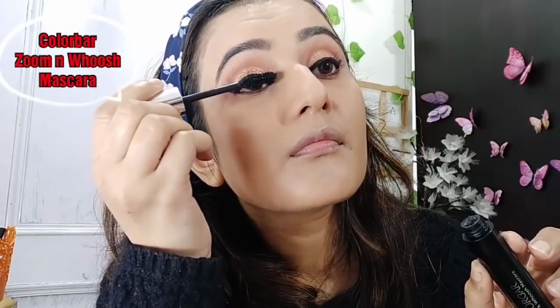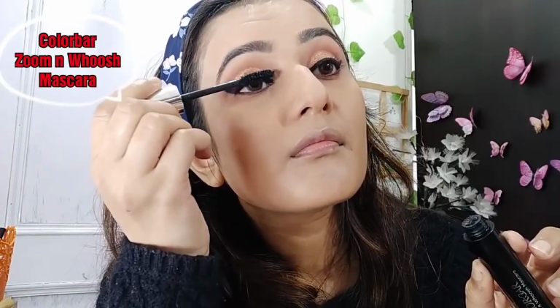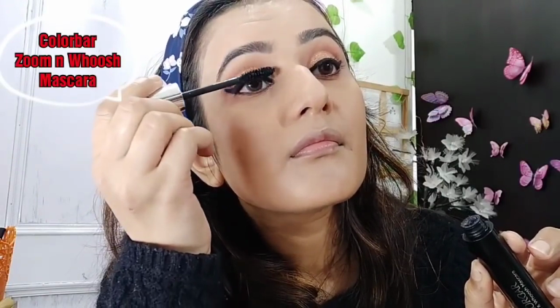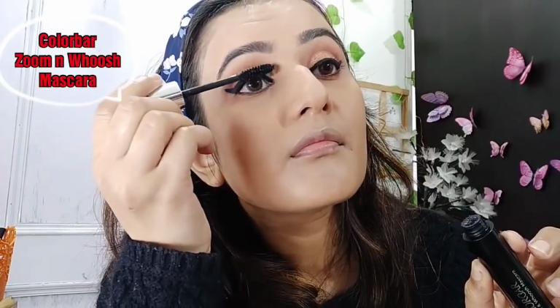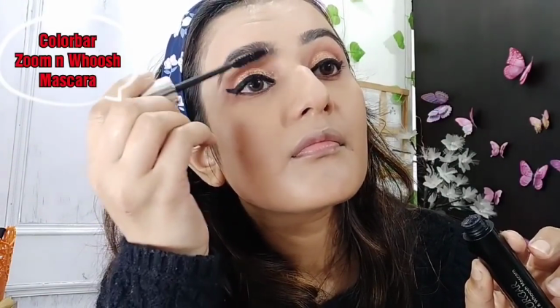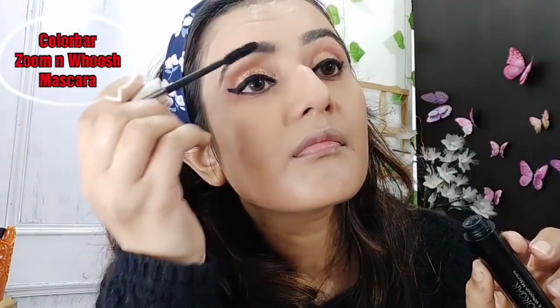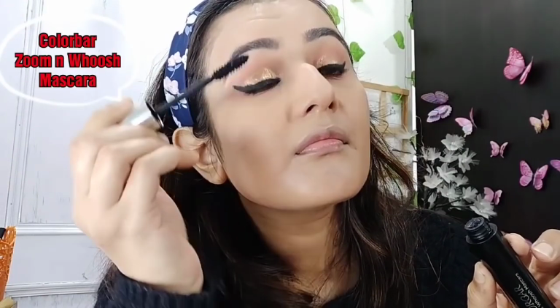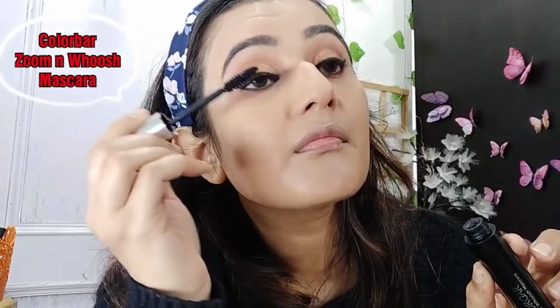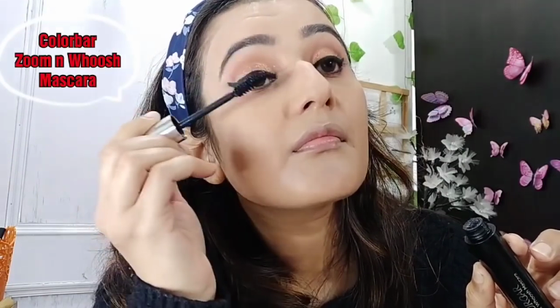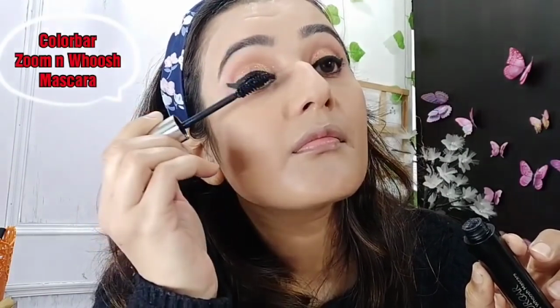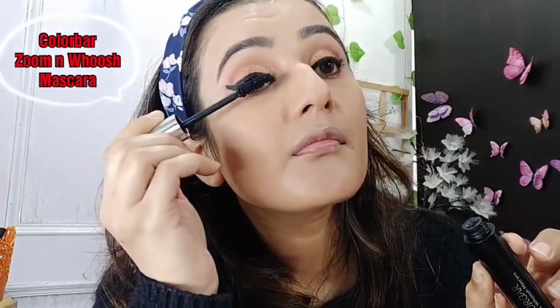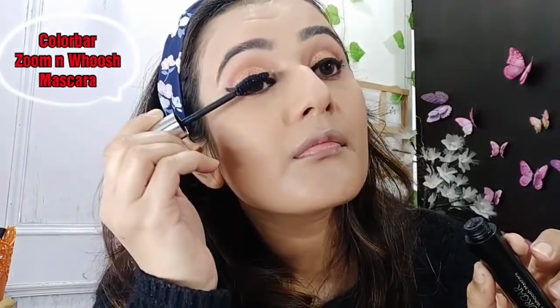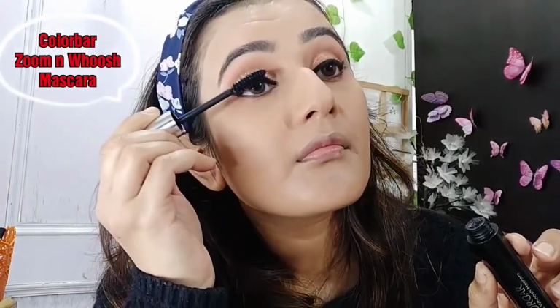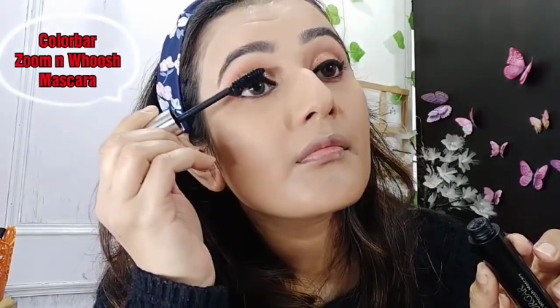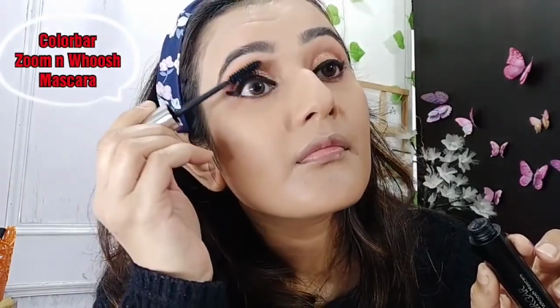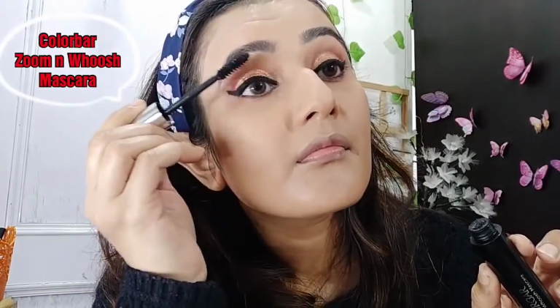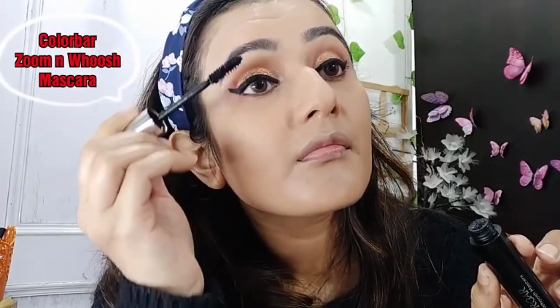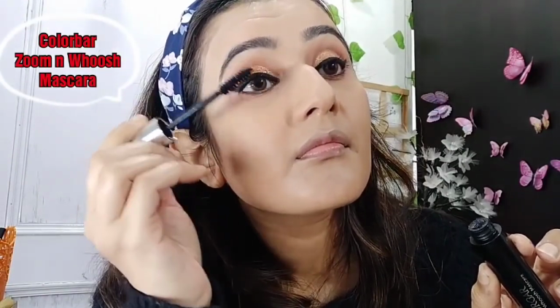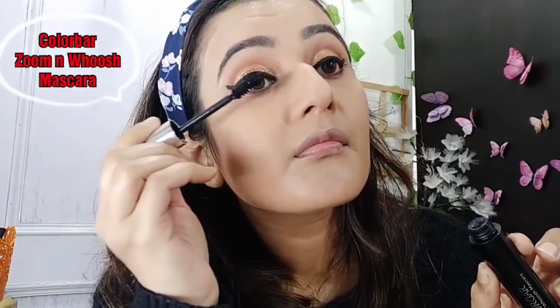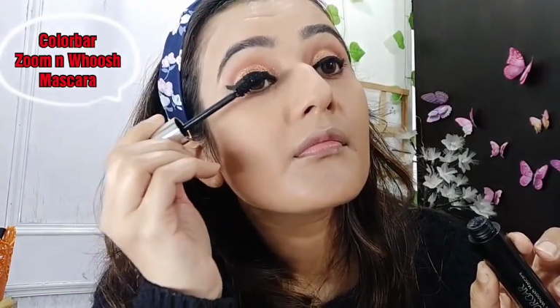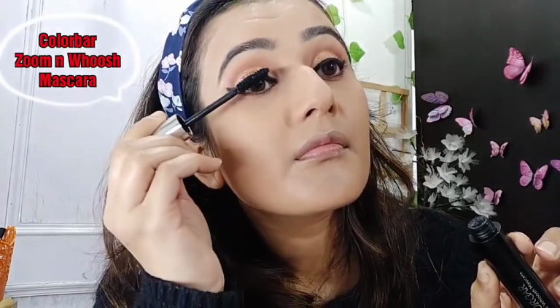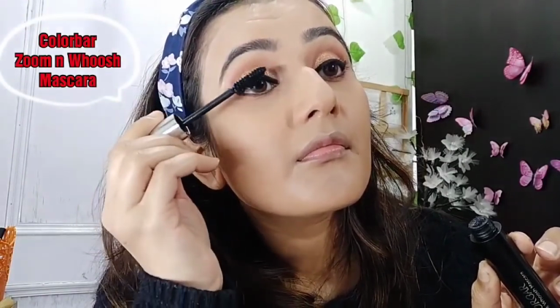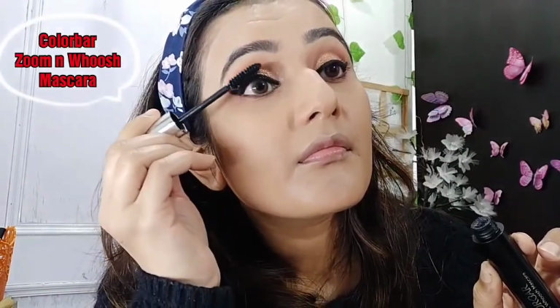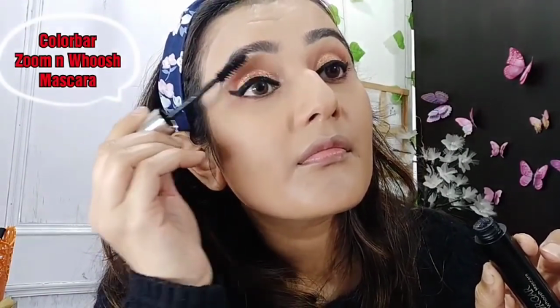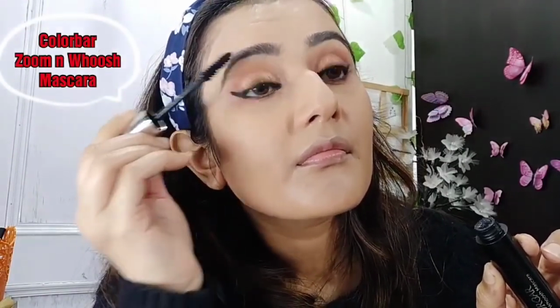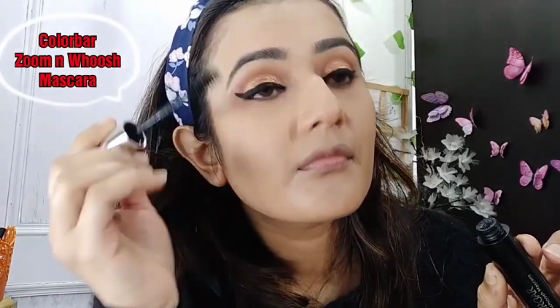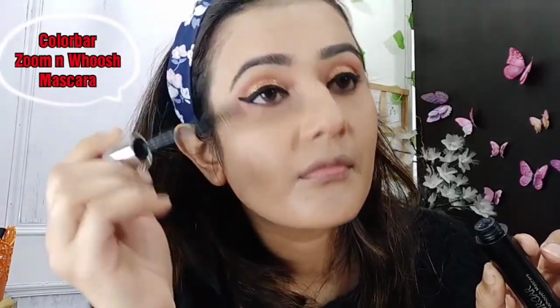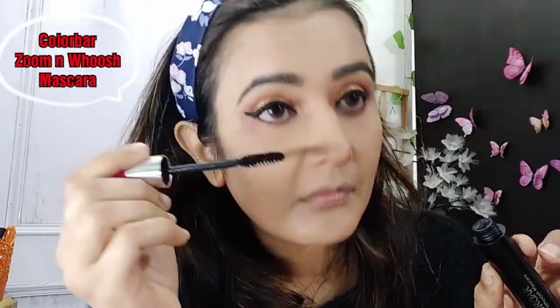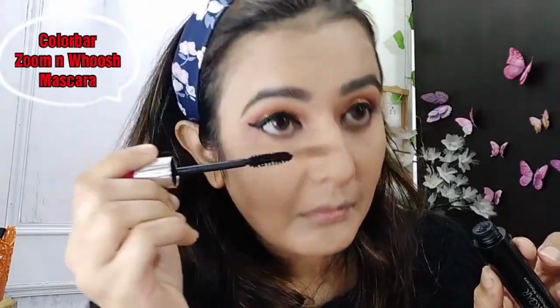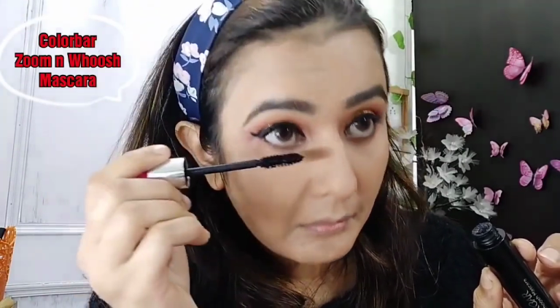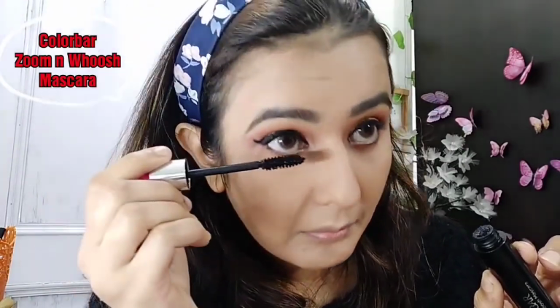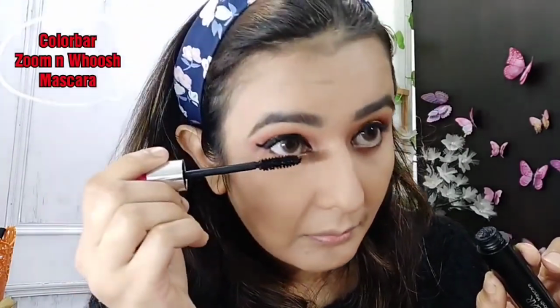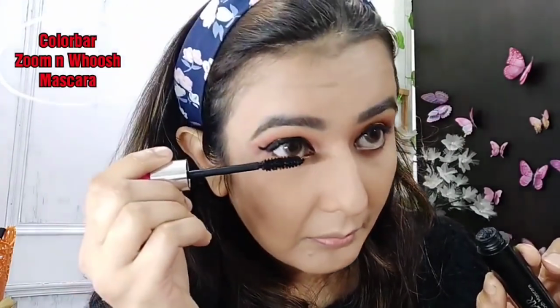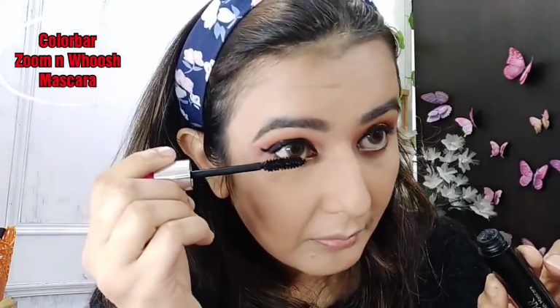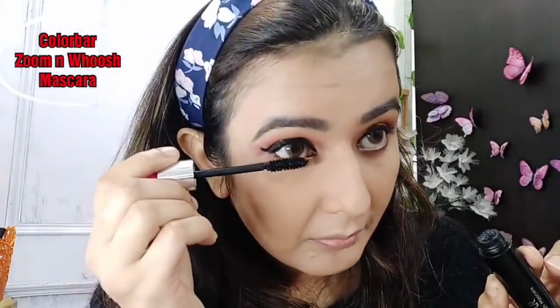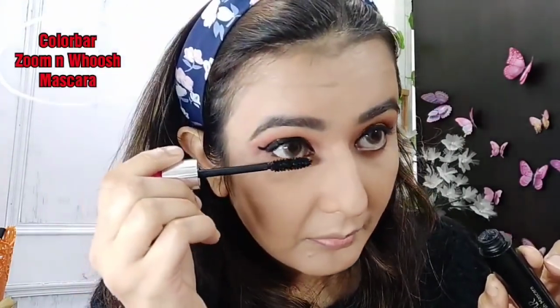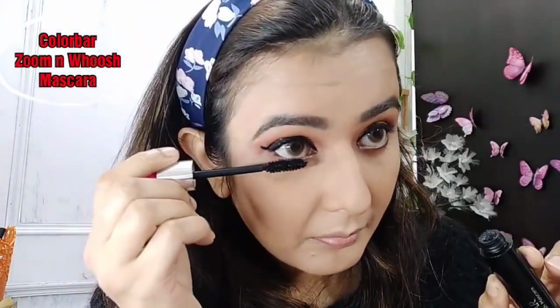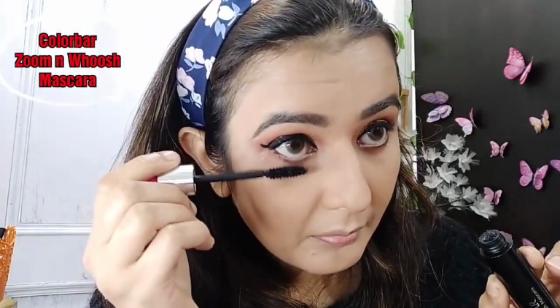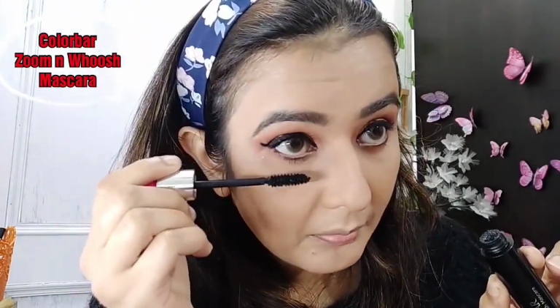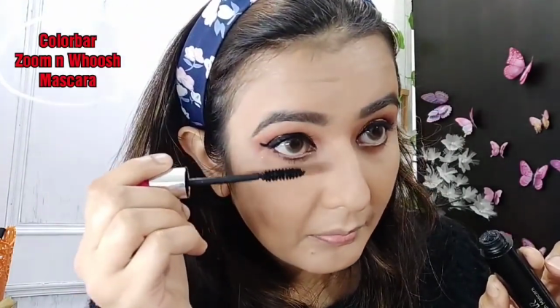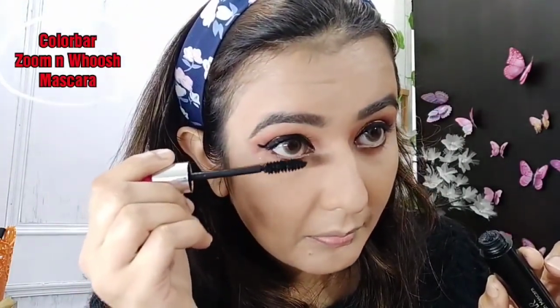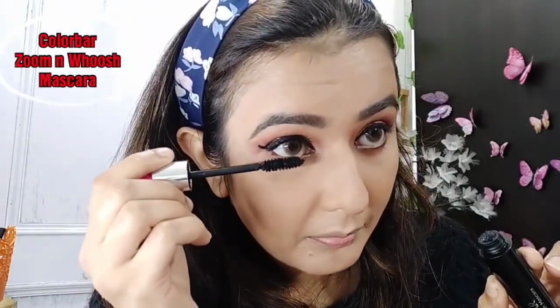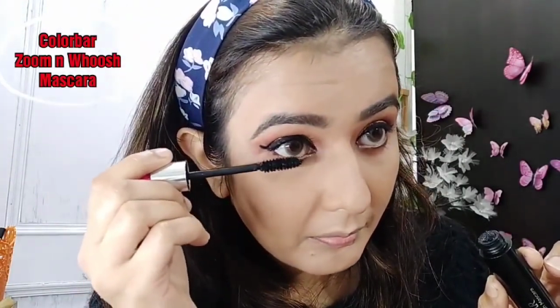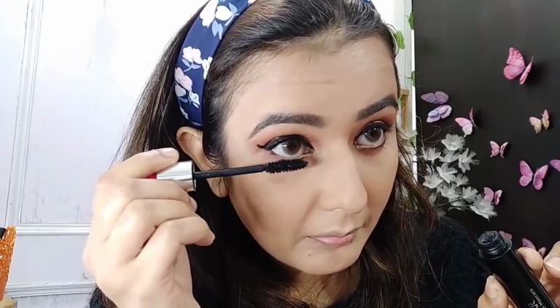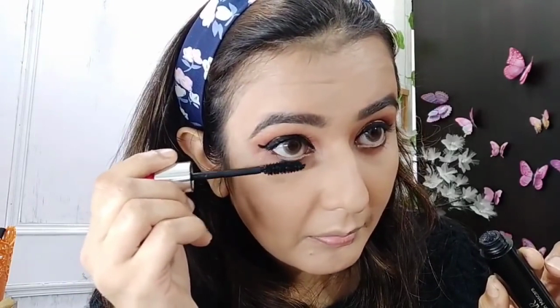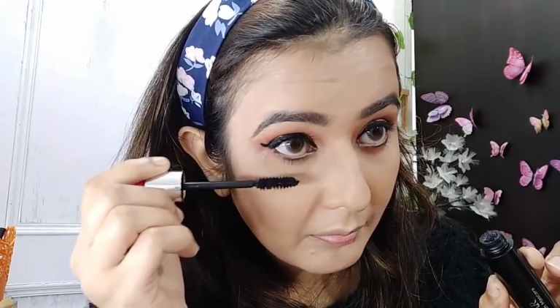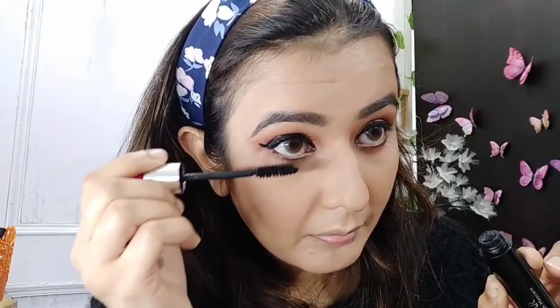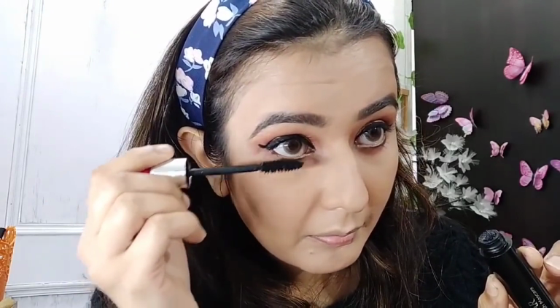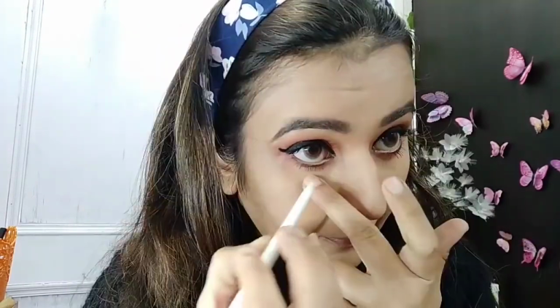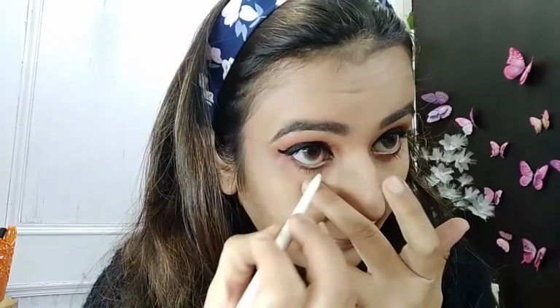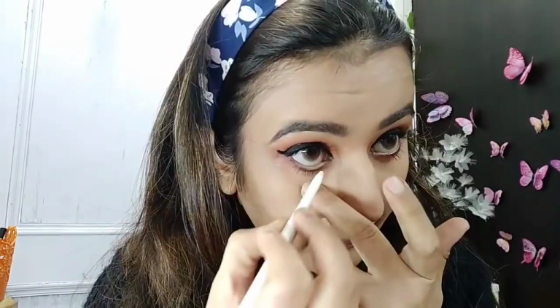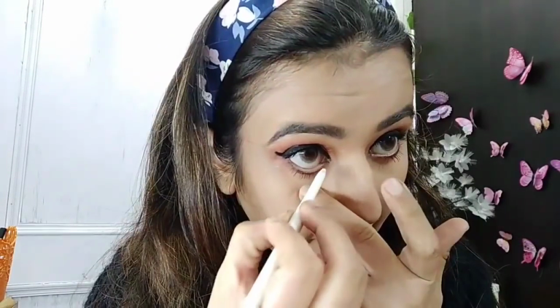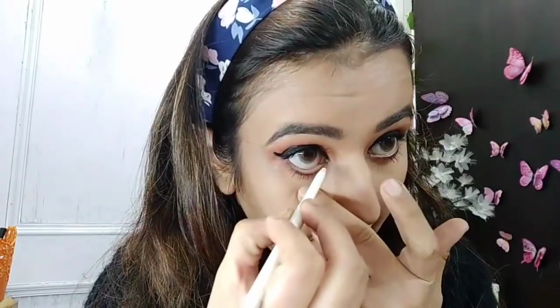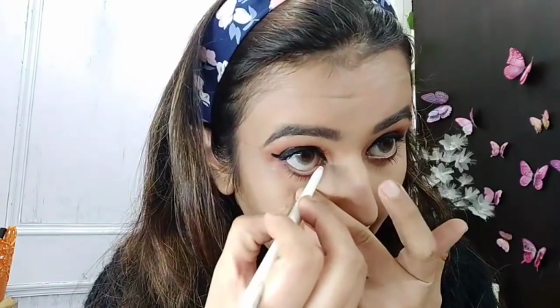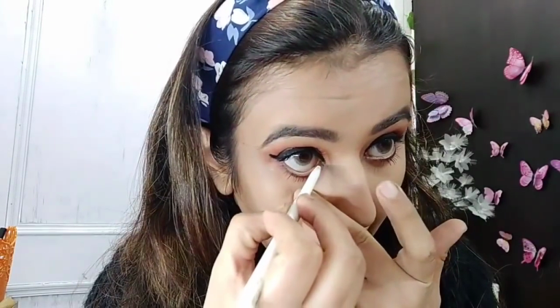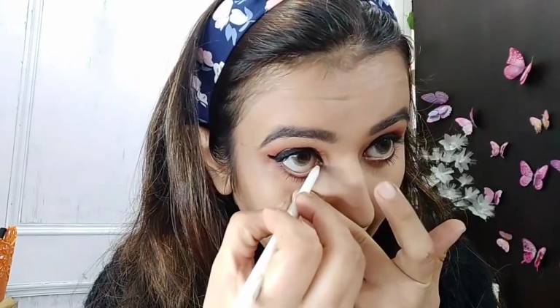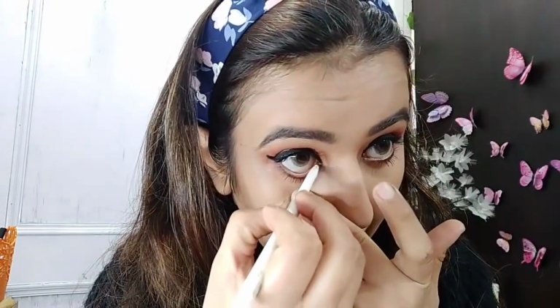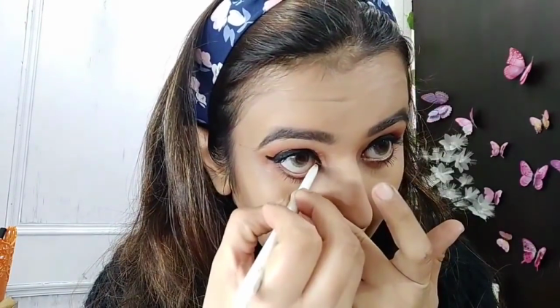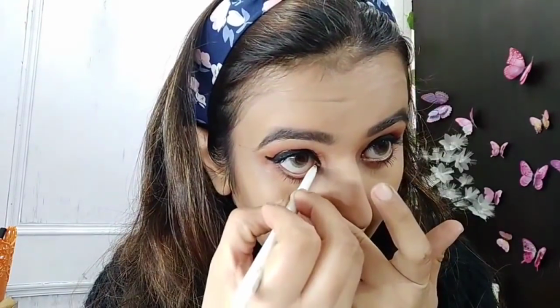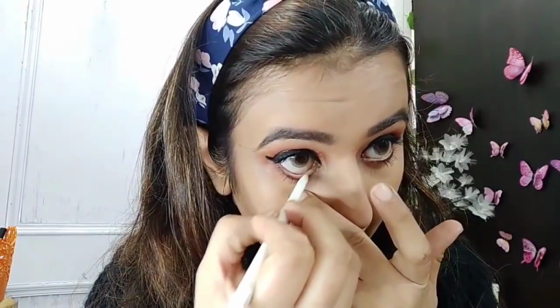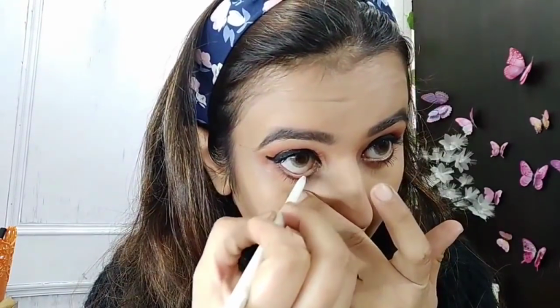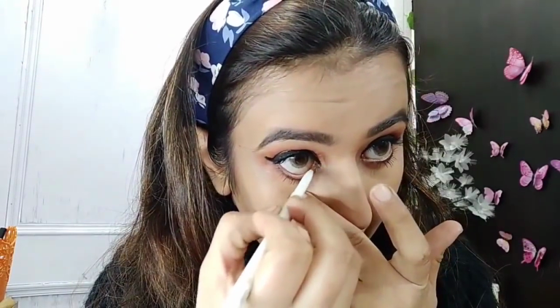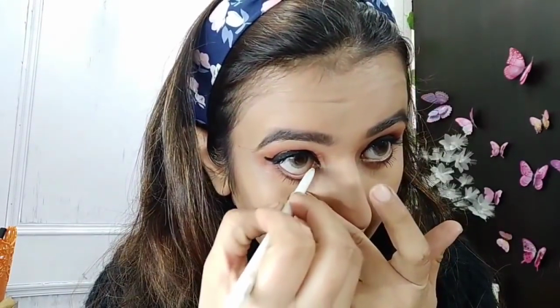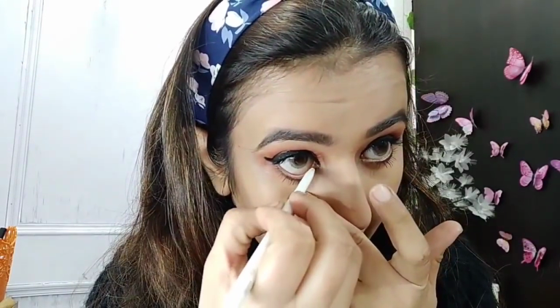I applied it on my skin — I have not applied it under the waterline. Now I have curled my lashes and I am applying the Colorbar Zoom and Woosh mascara. This is a very good mascara.